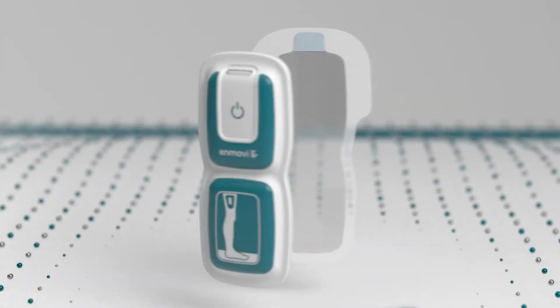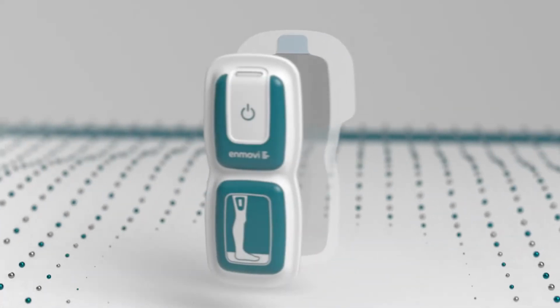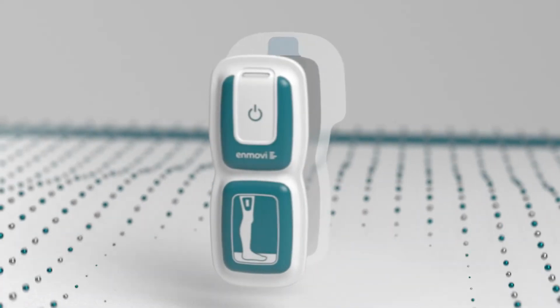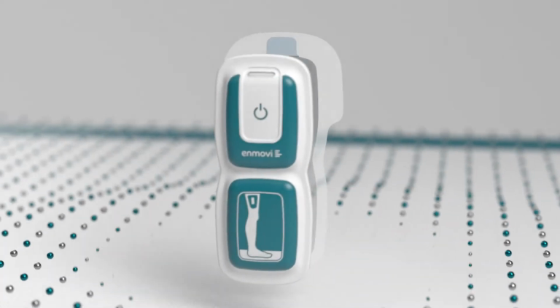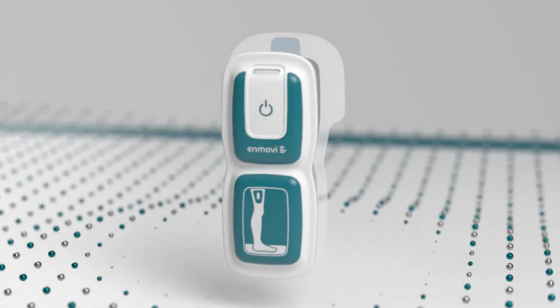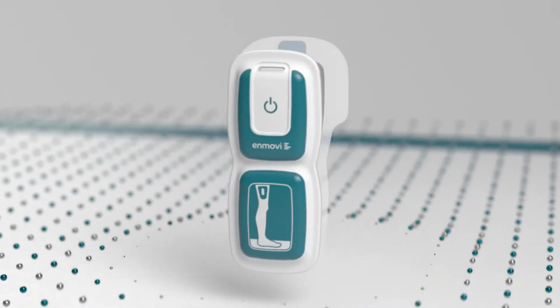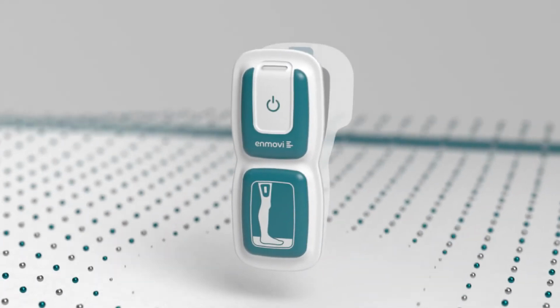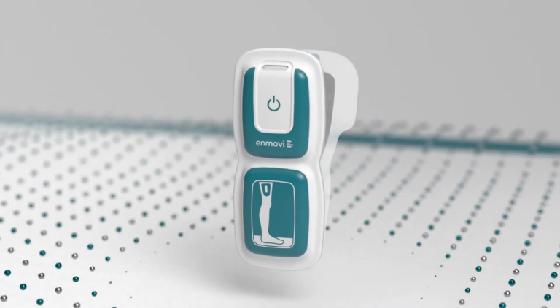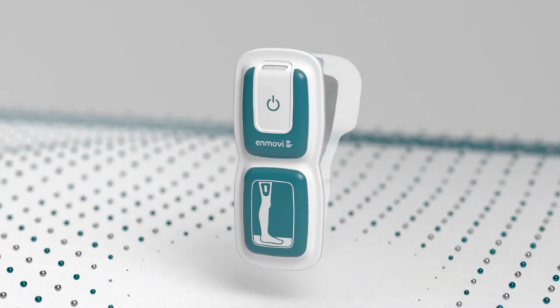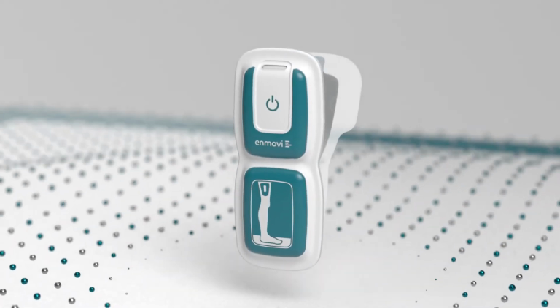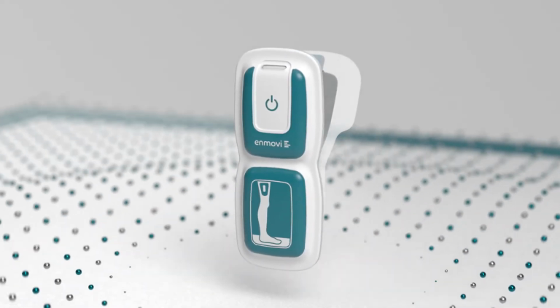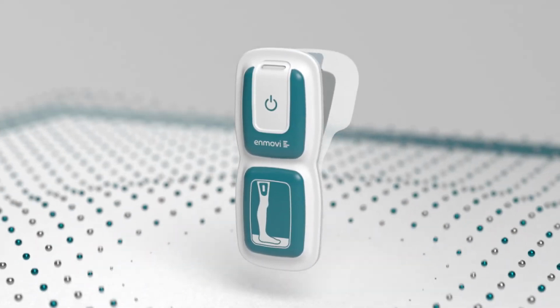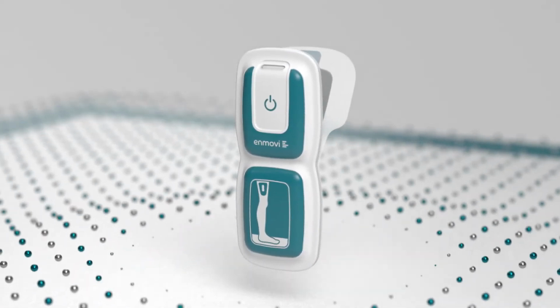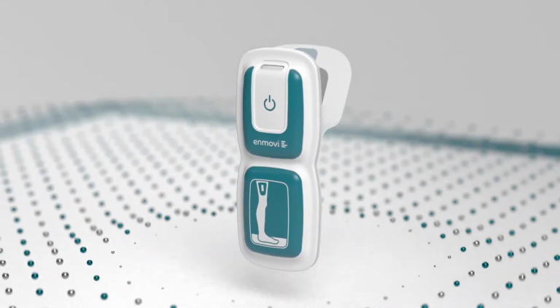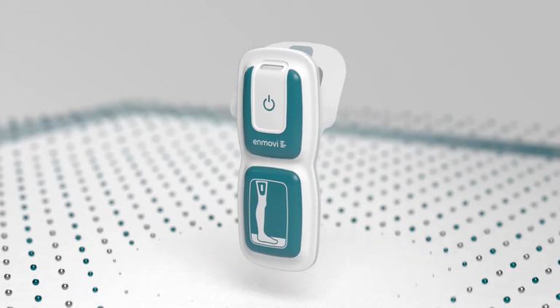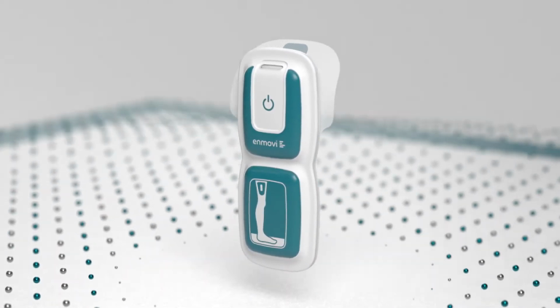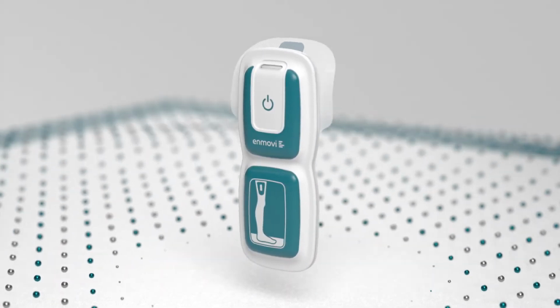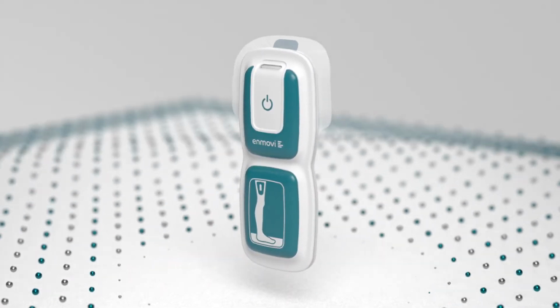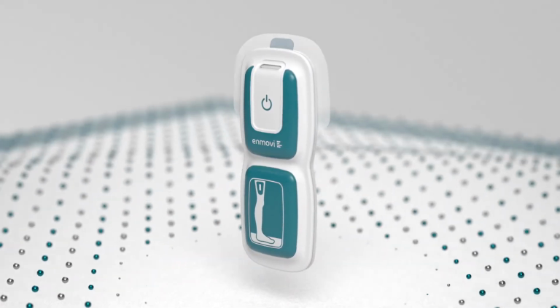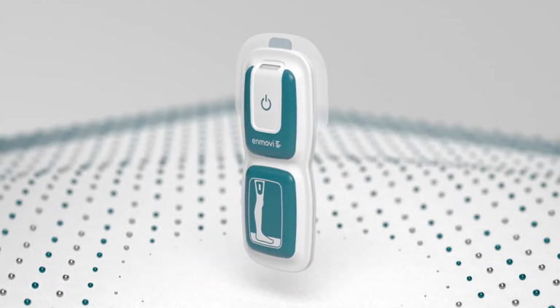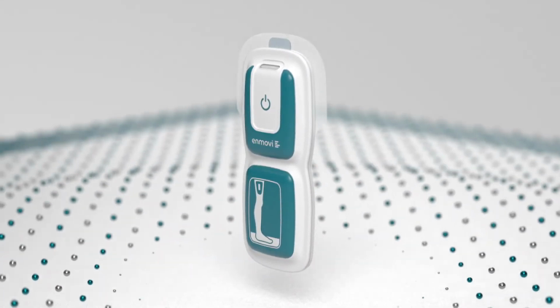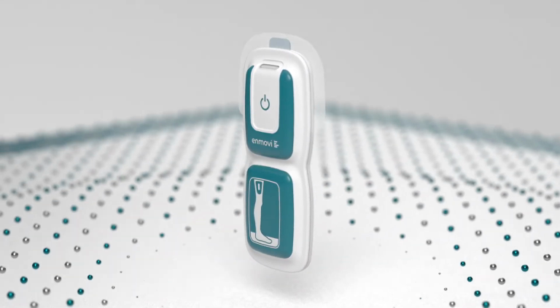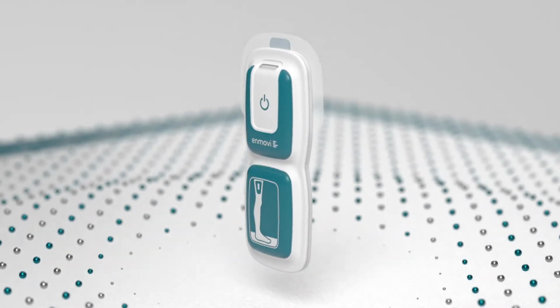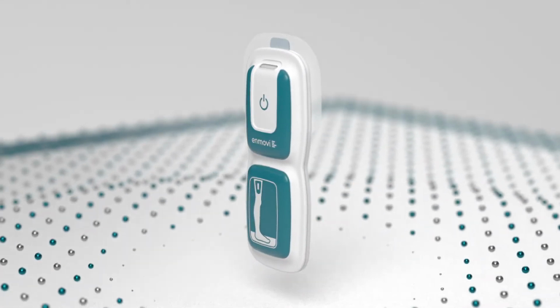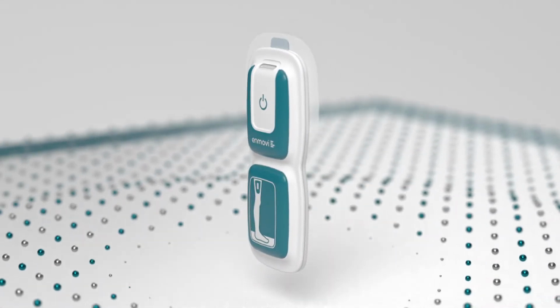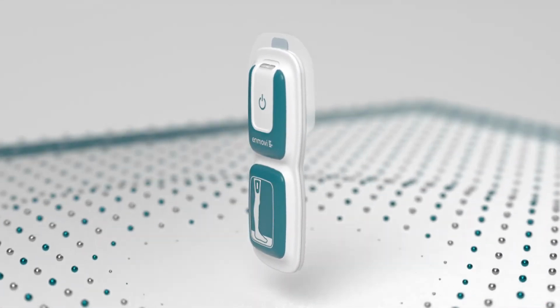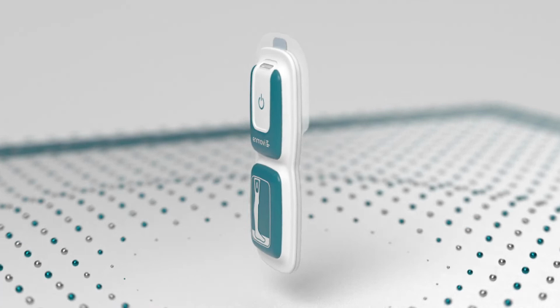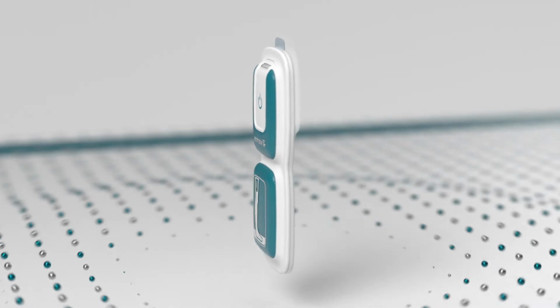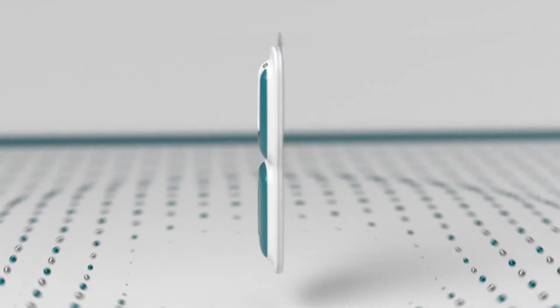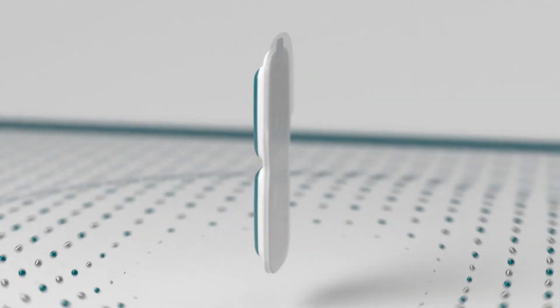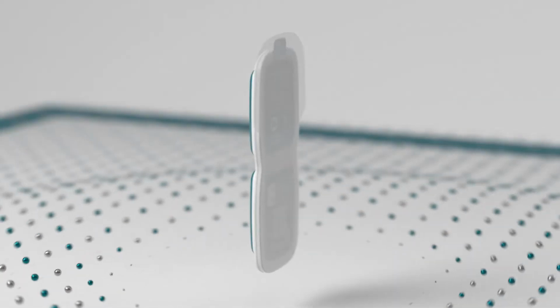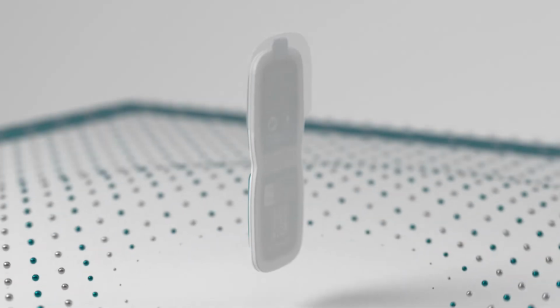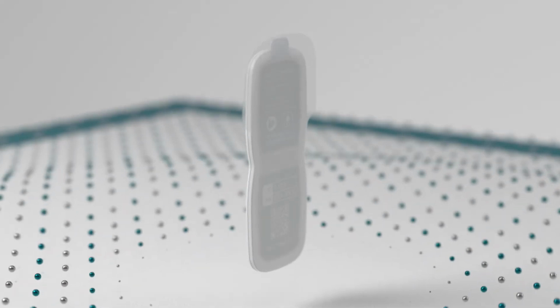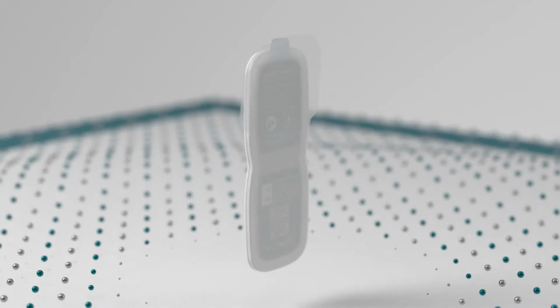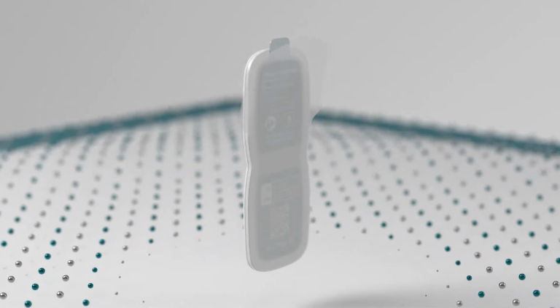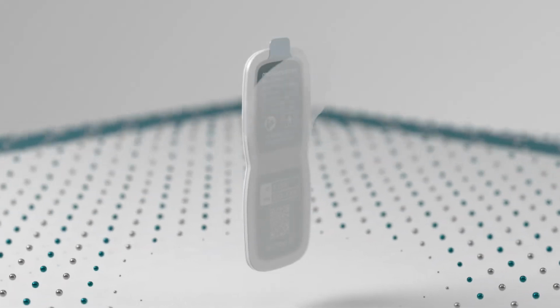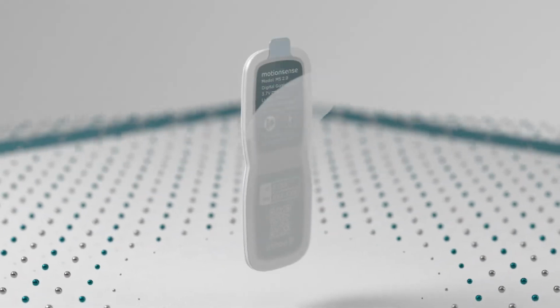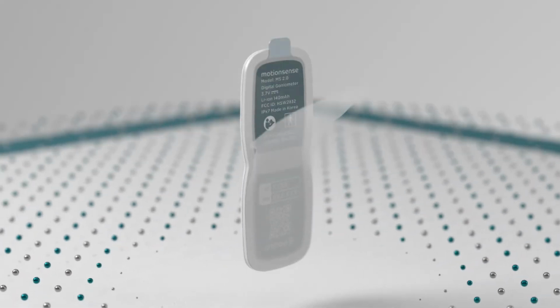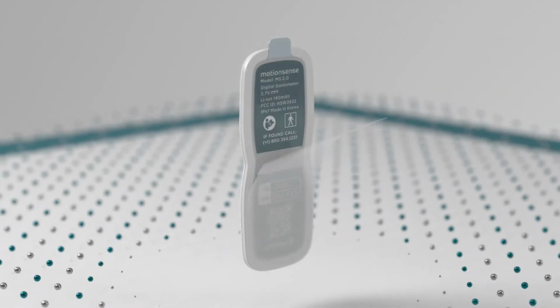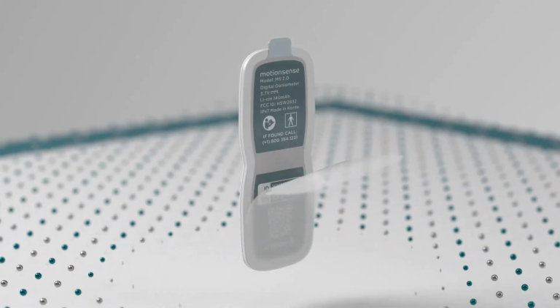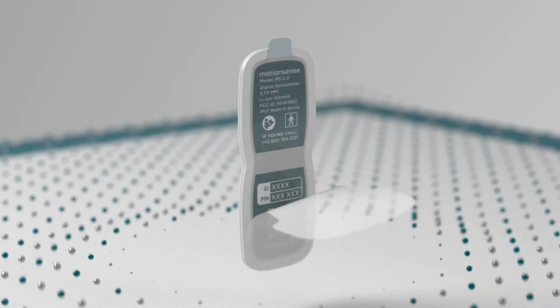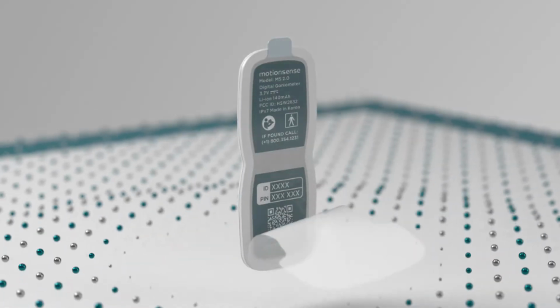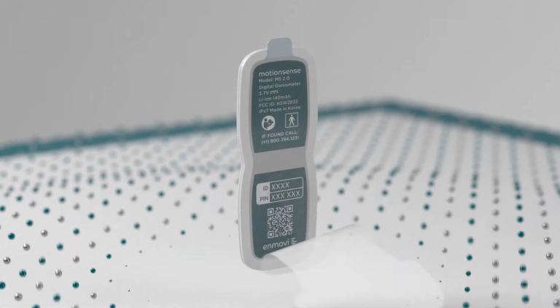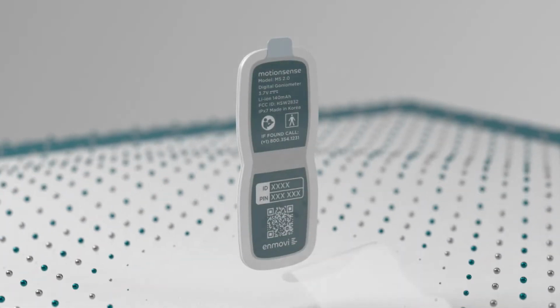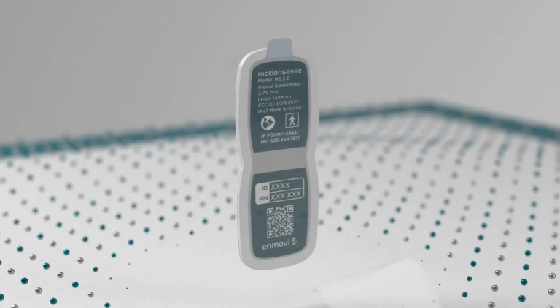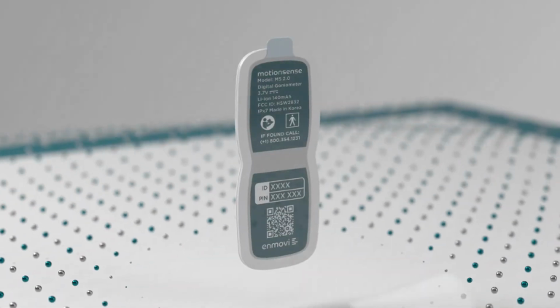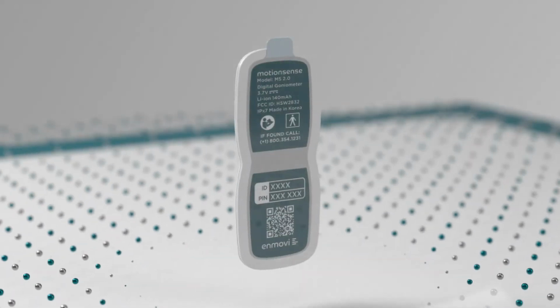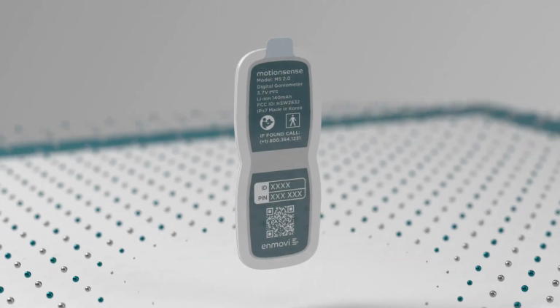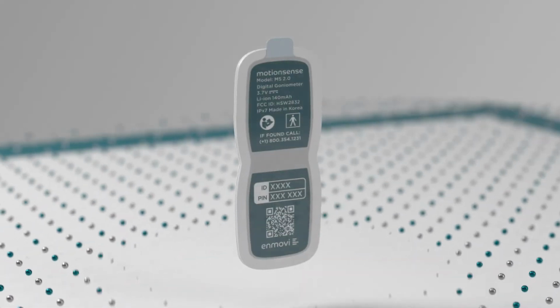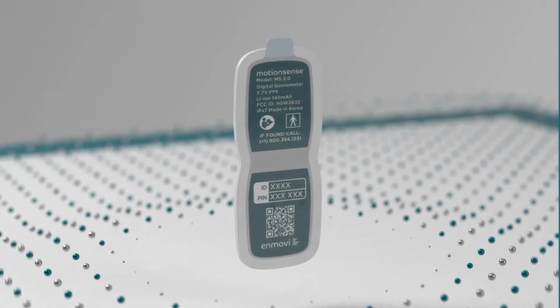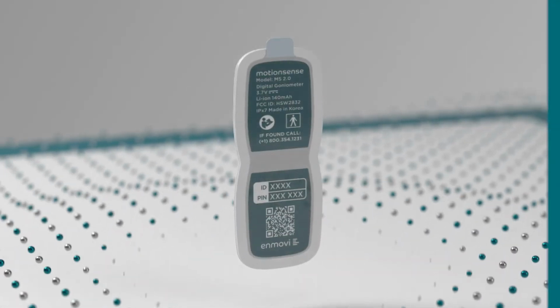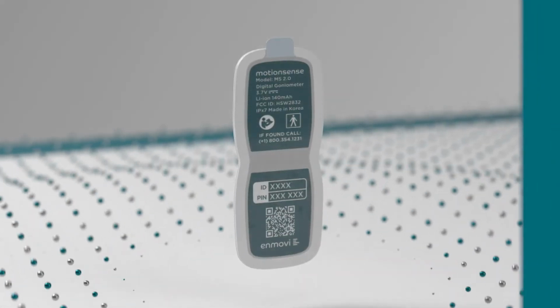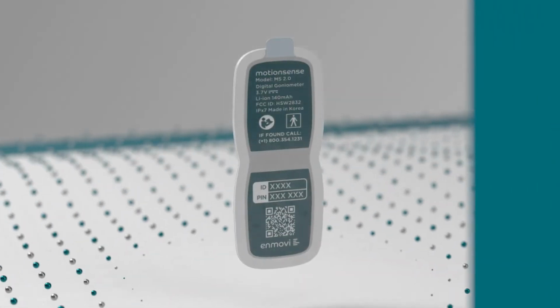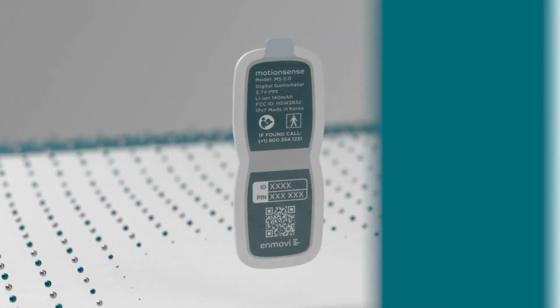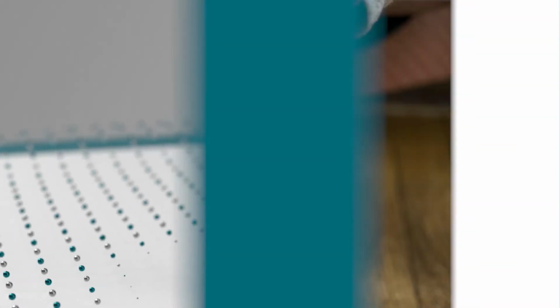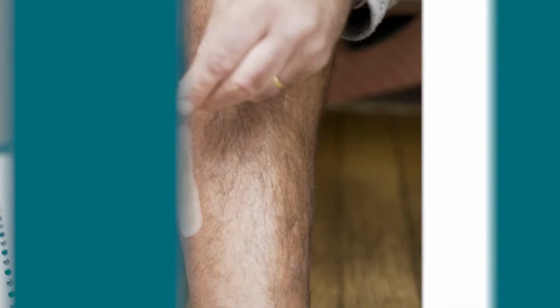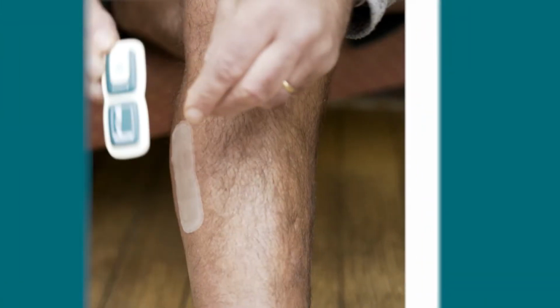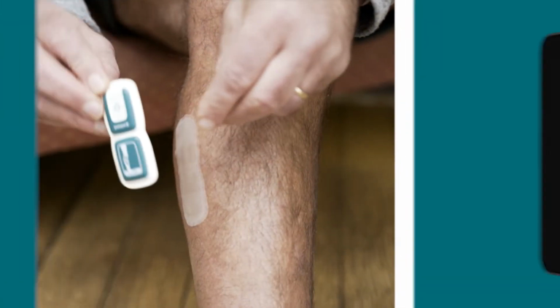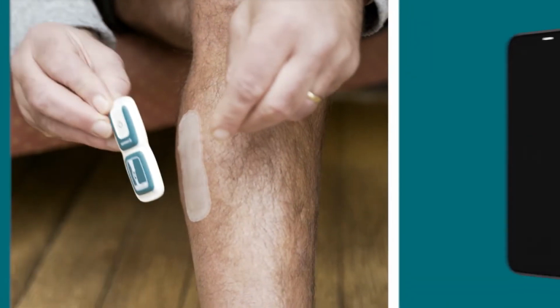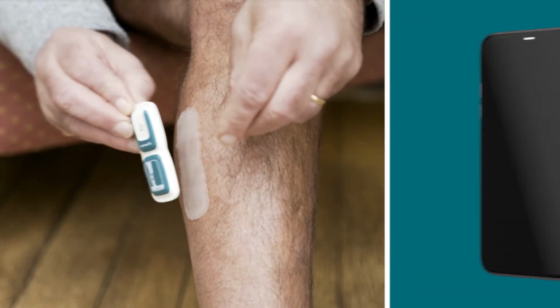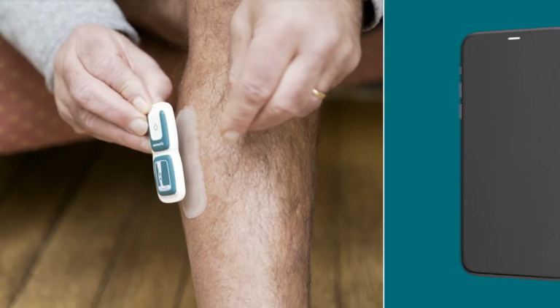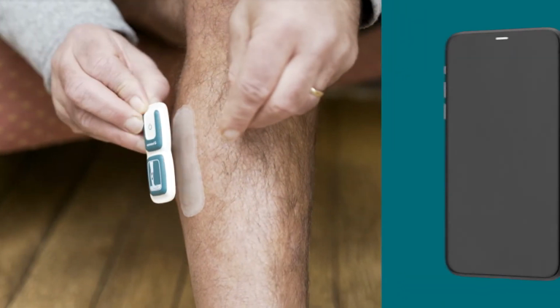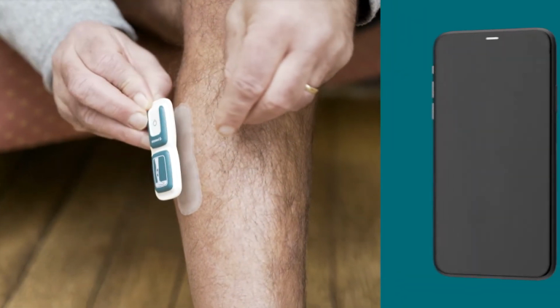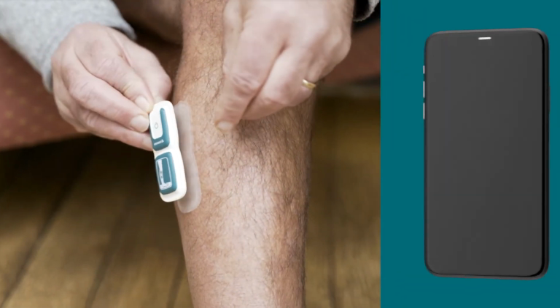Adhesive patches are used to apply the MotionSense wearable sensors above and below the knee on the outside of your operated leg.